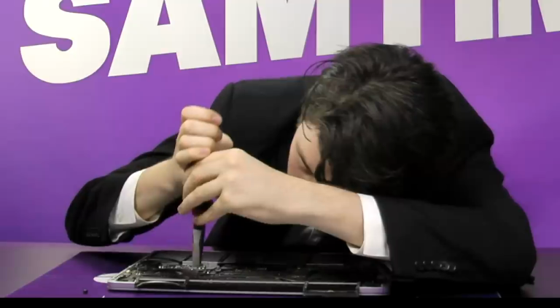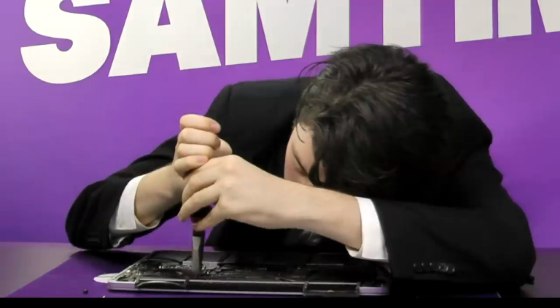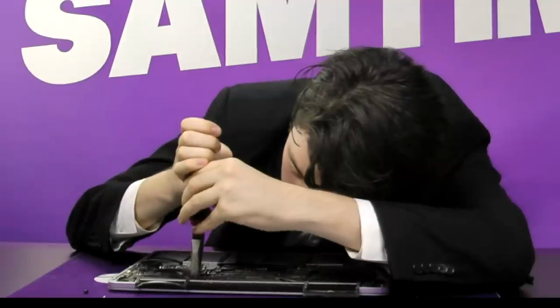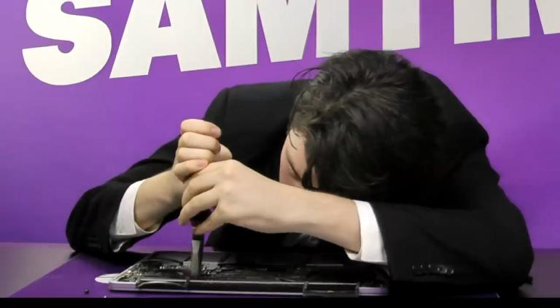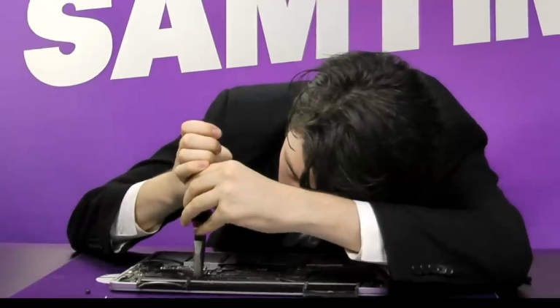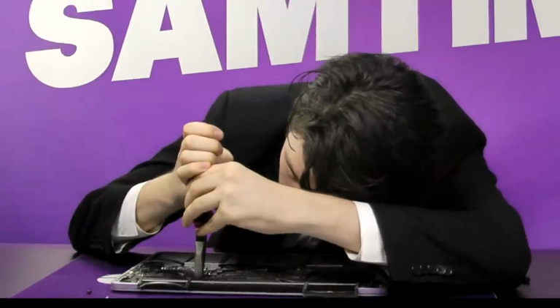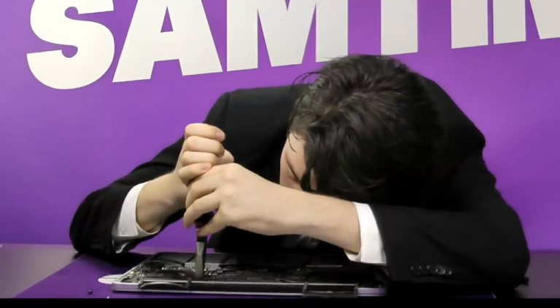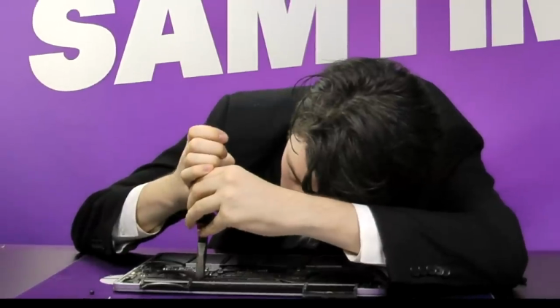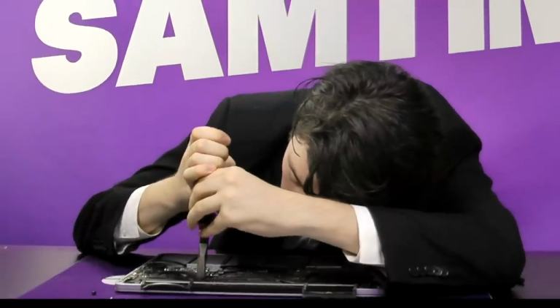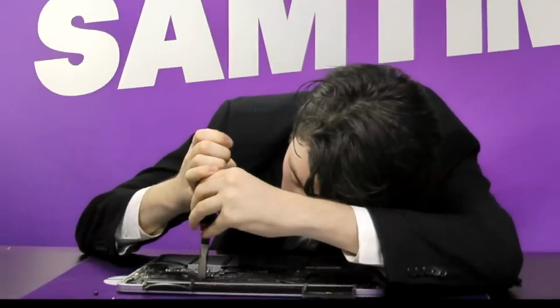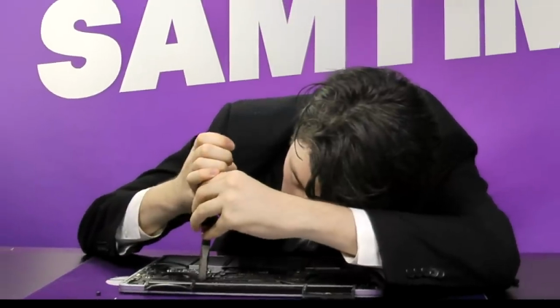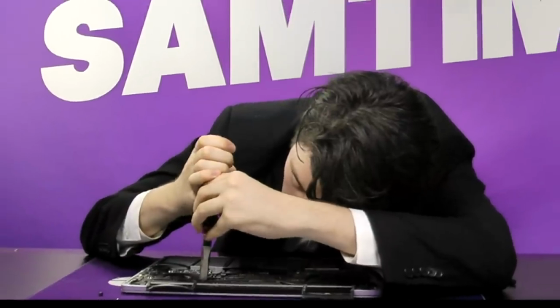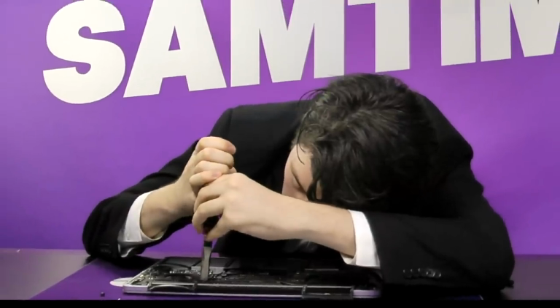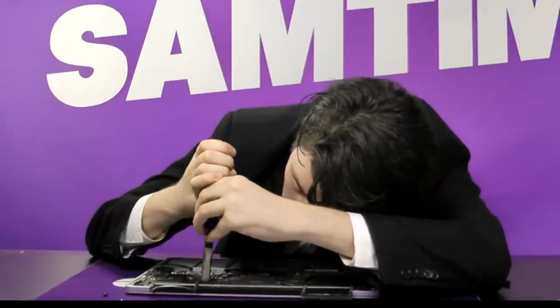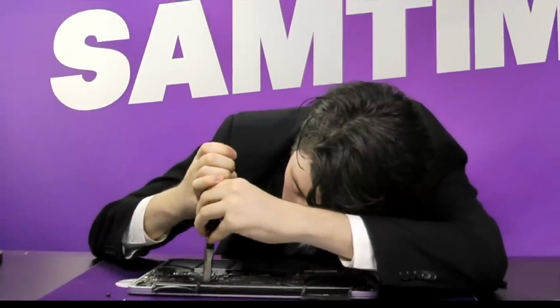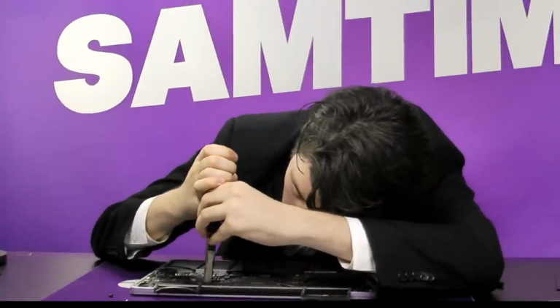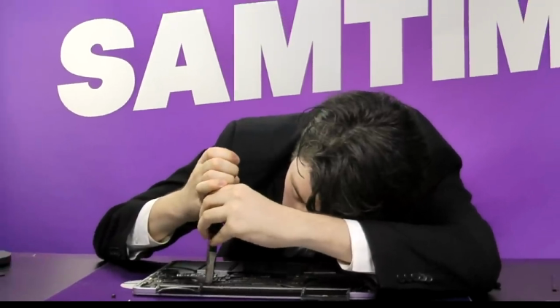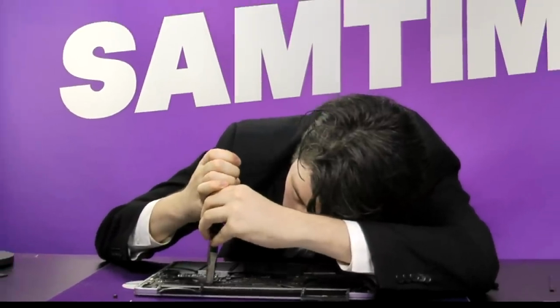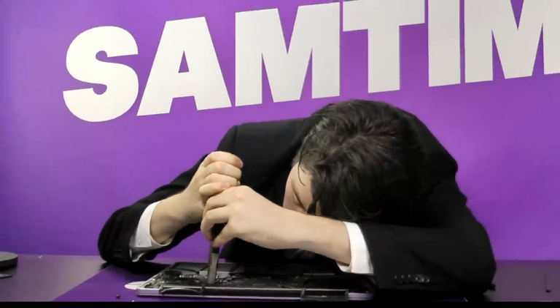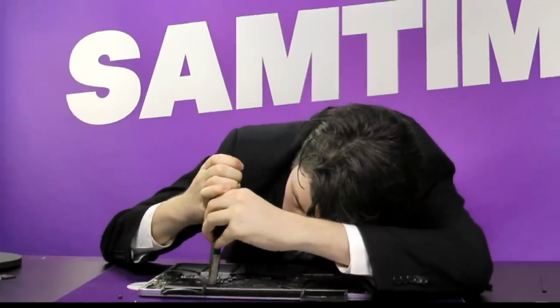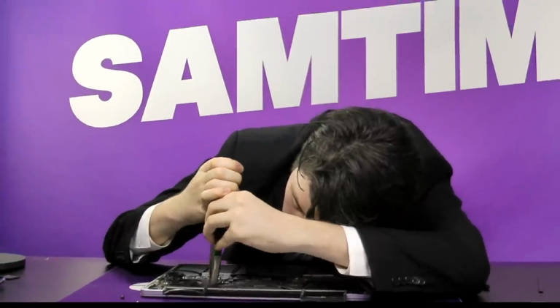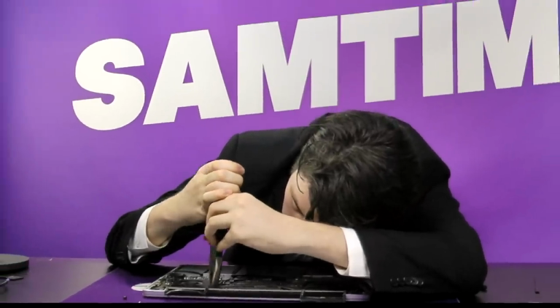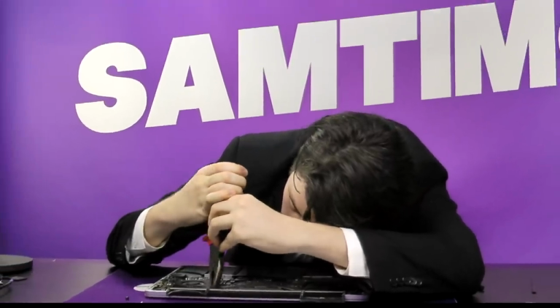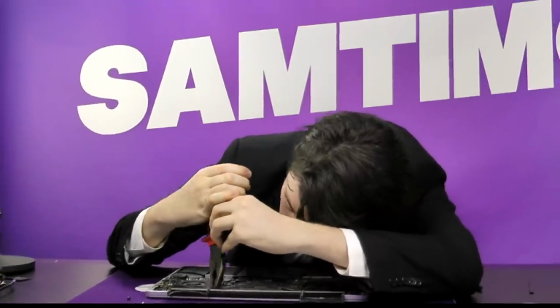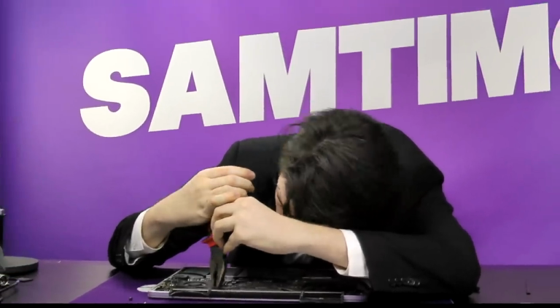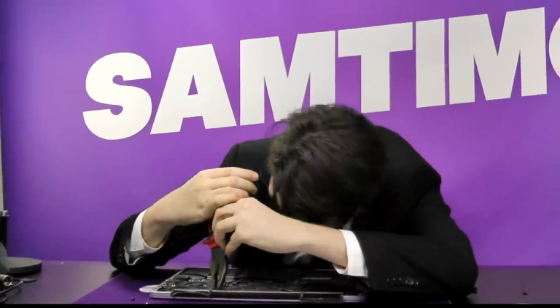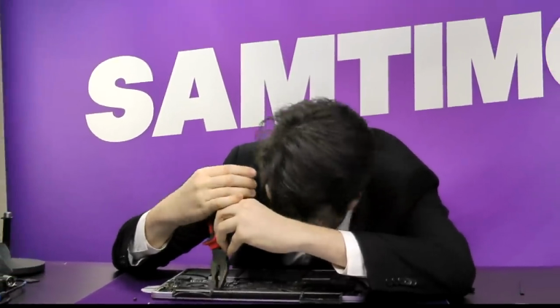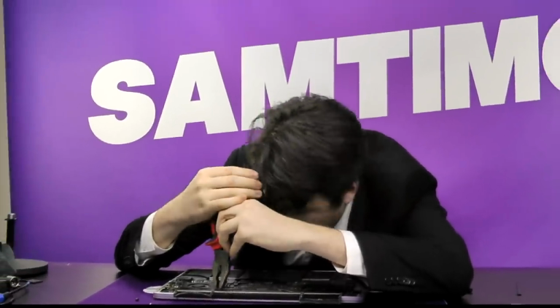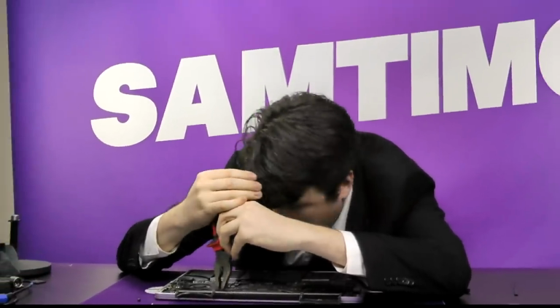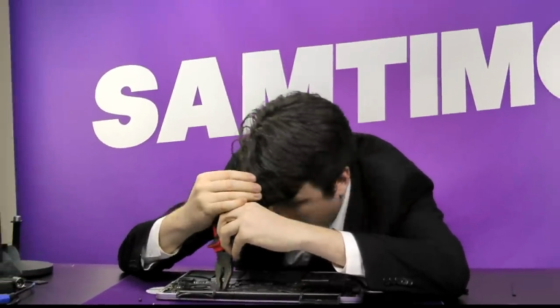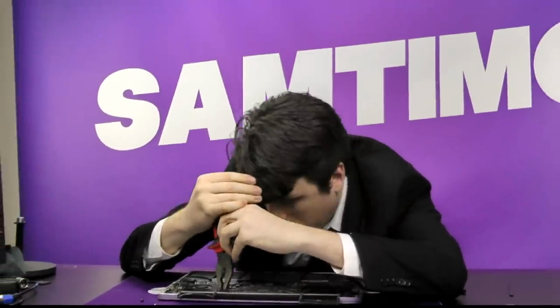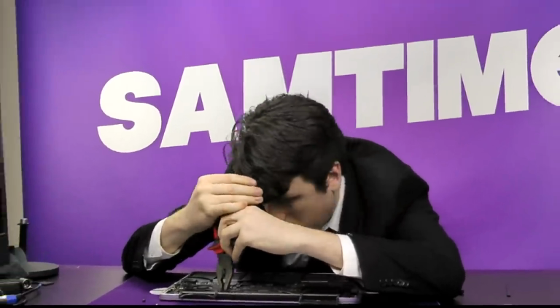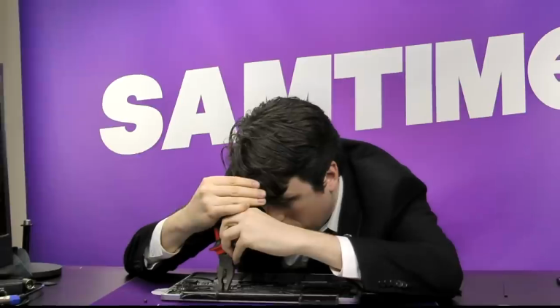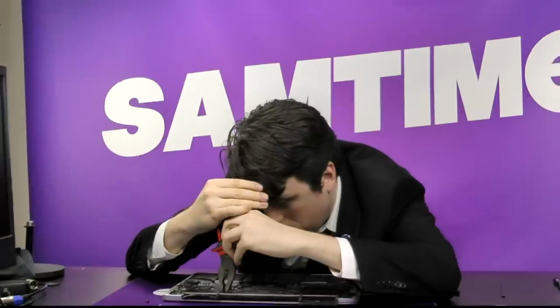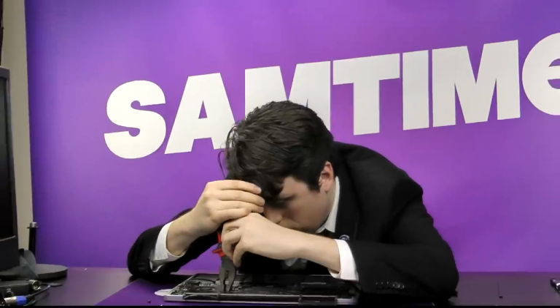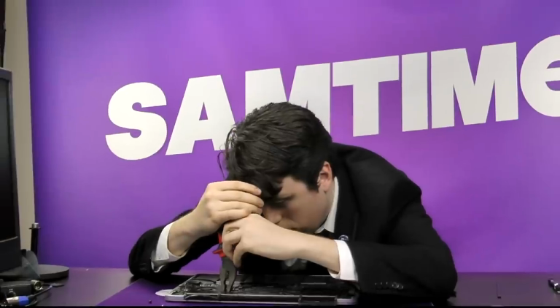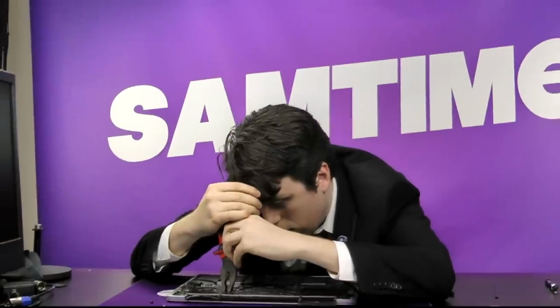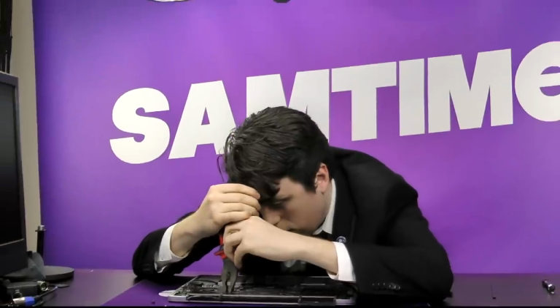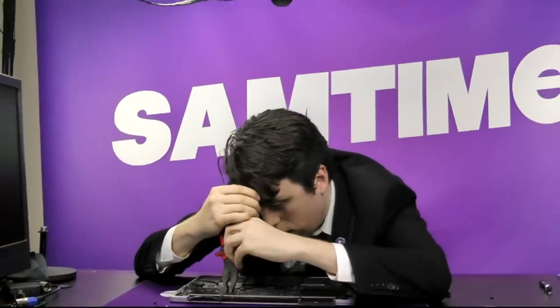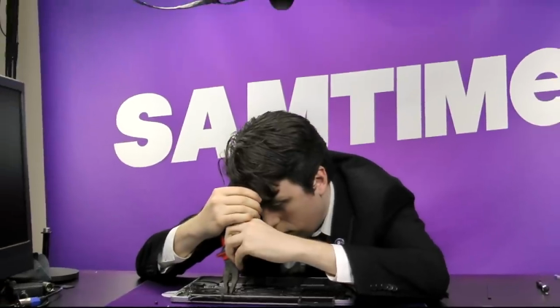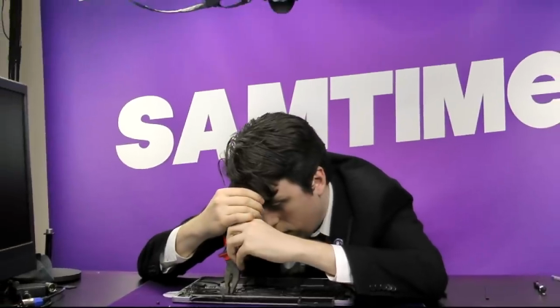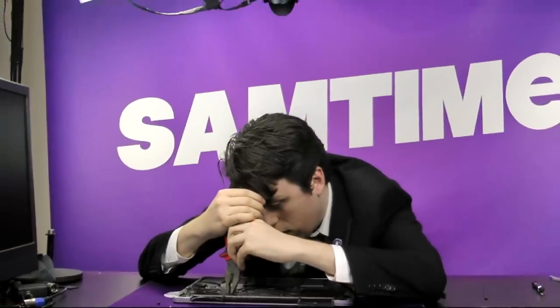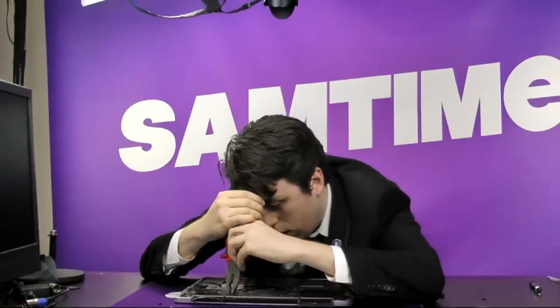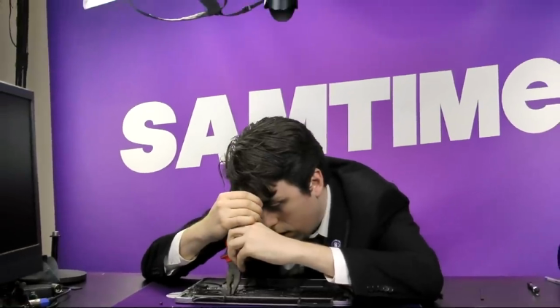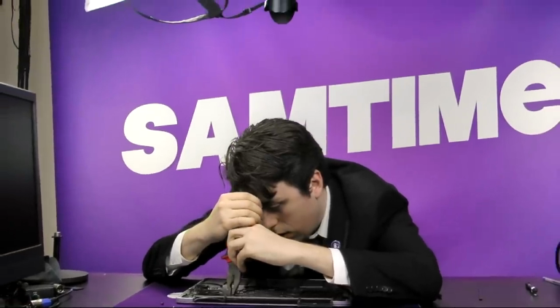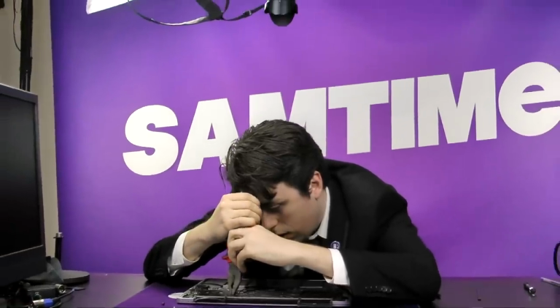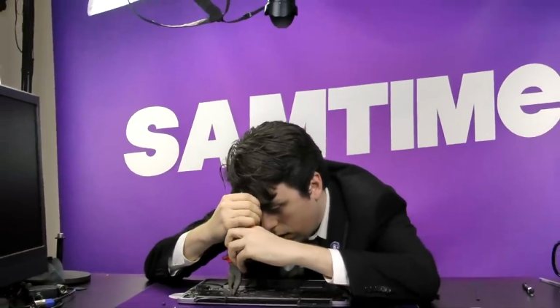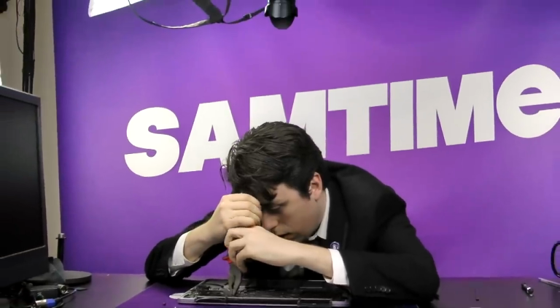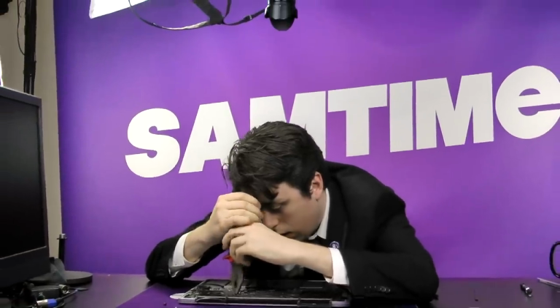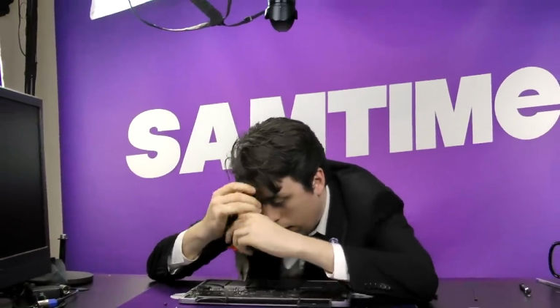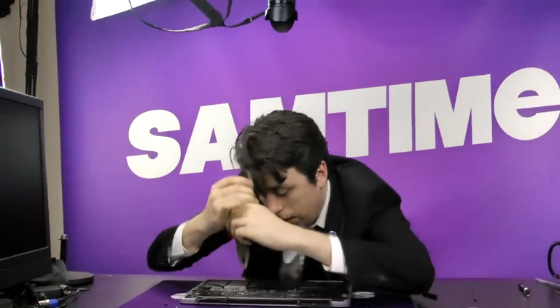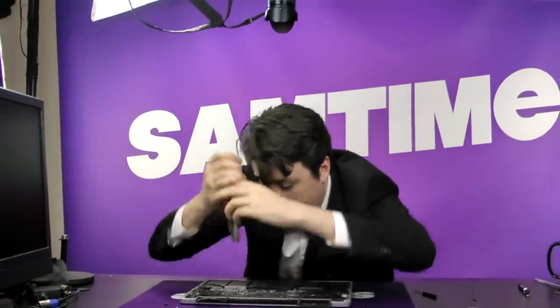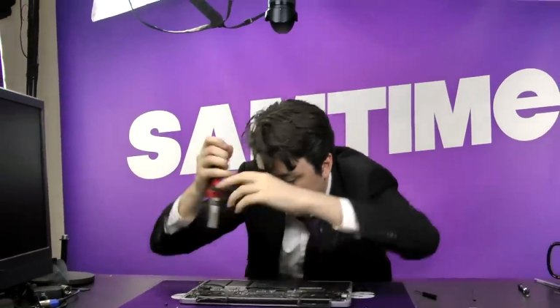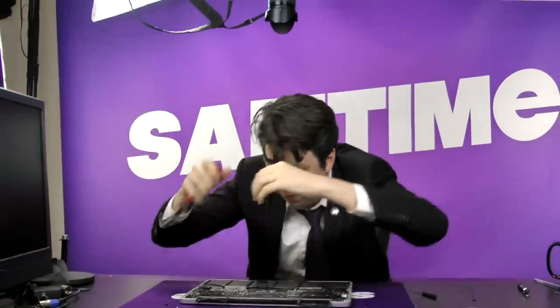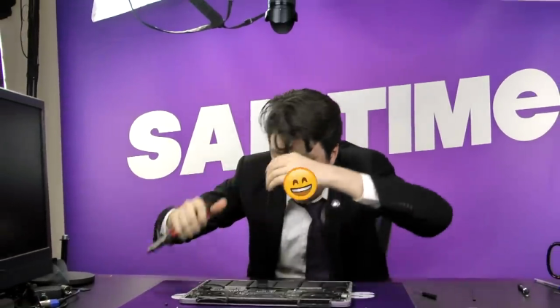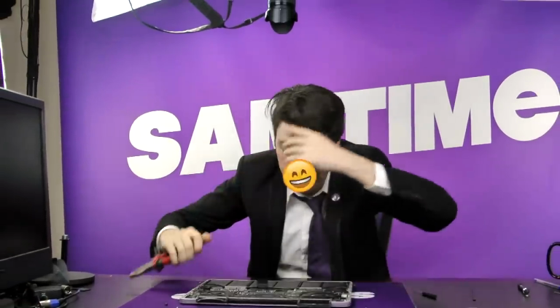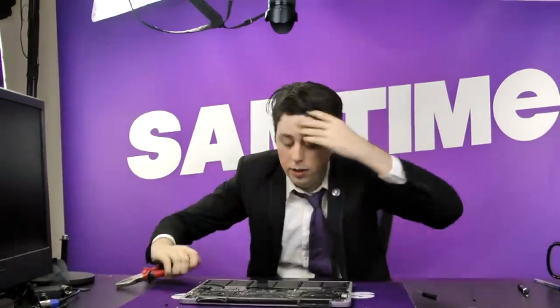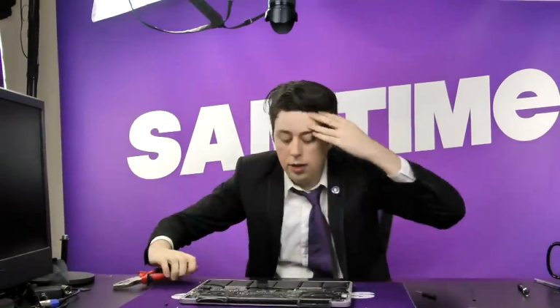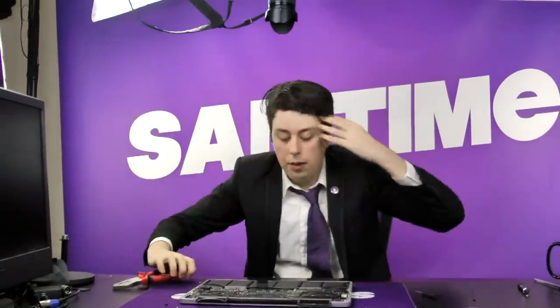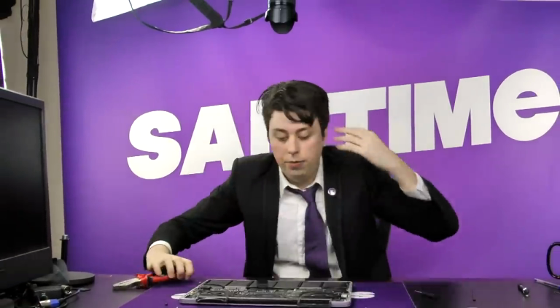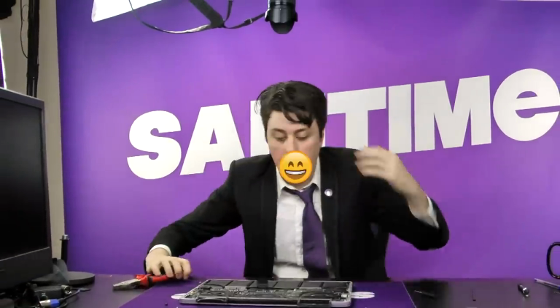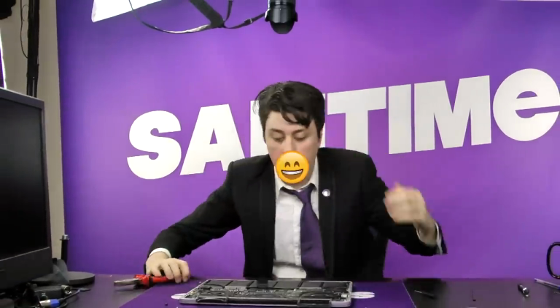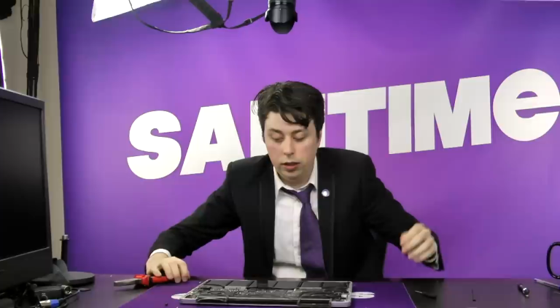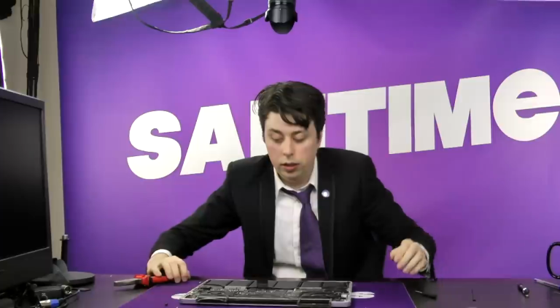On today's episode, we discover how to fix your MacBook Pro, with our expert Sam. F***, I'm f***ed.